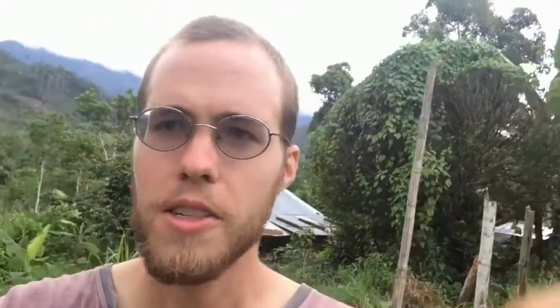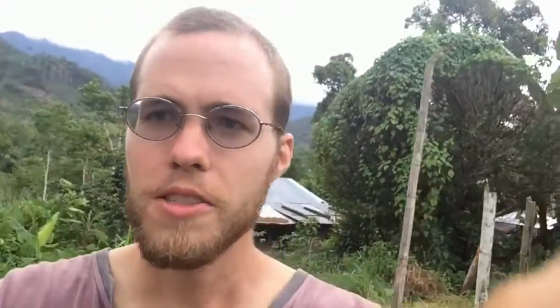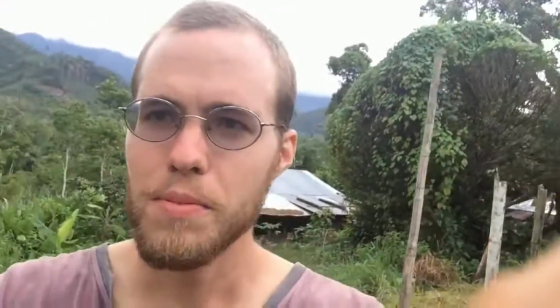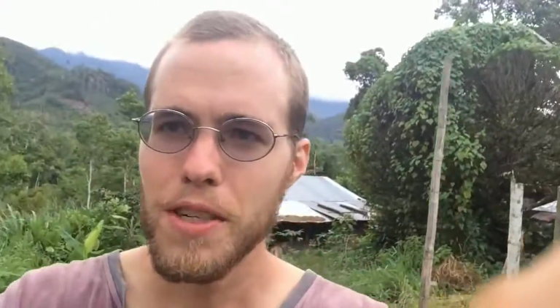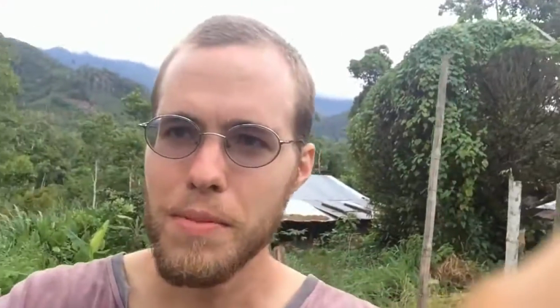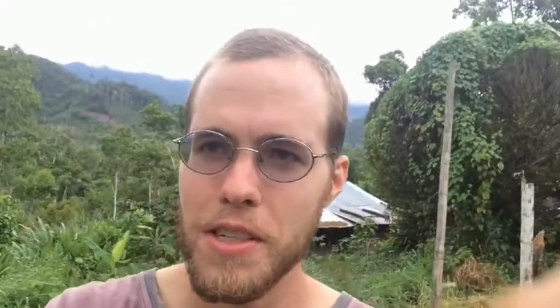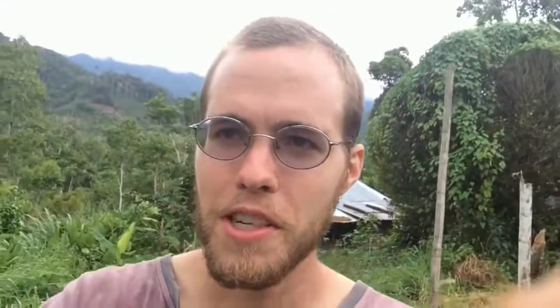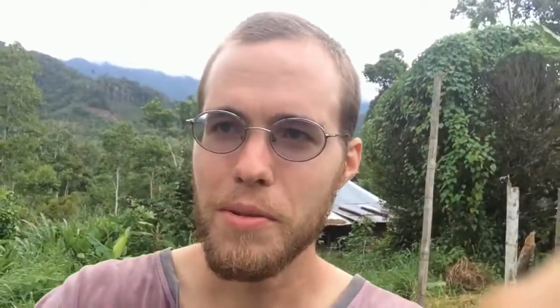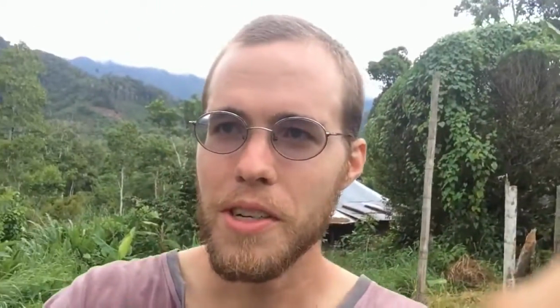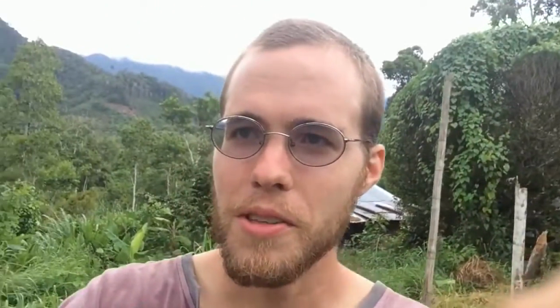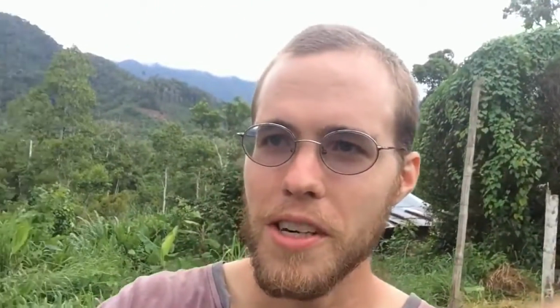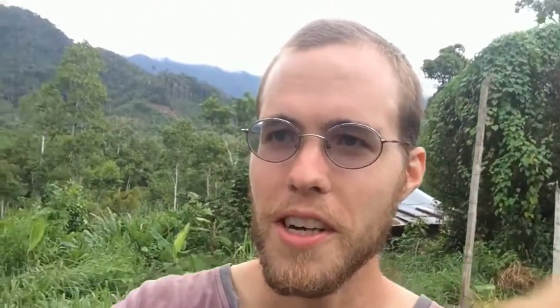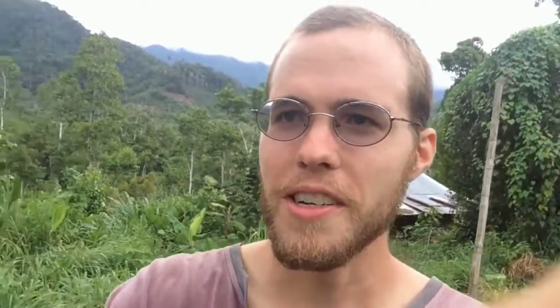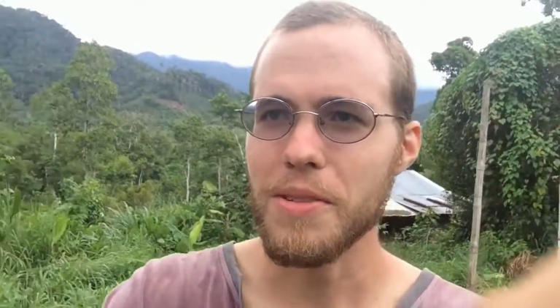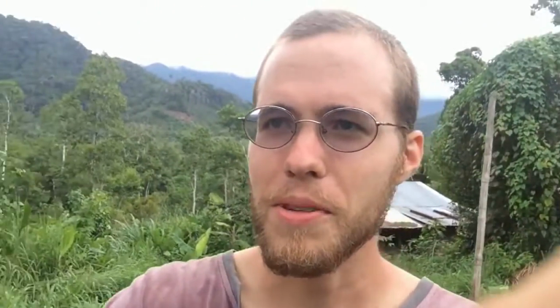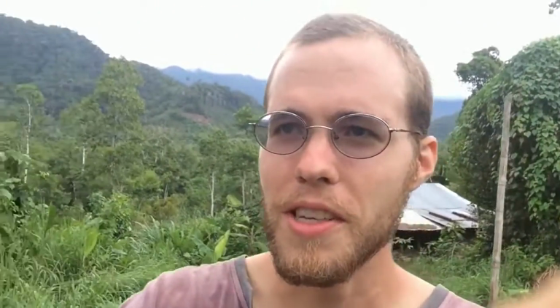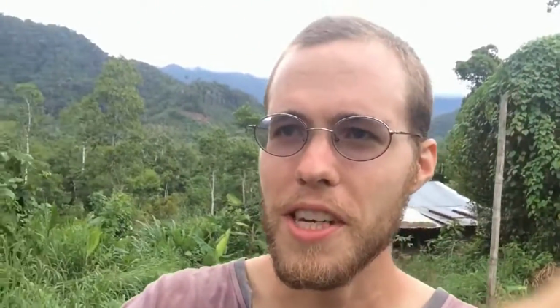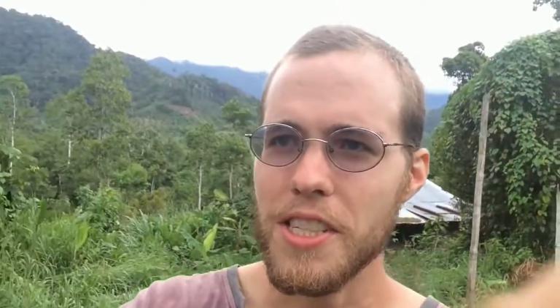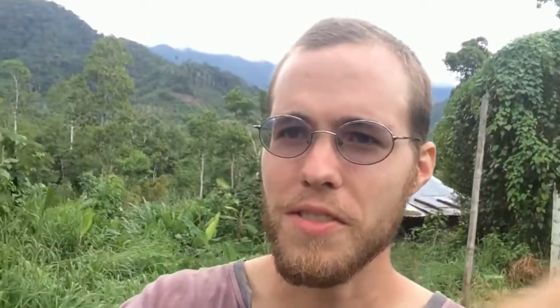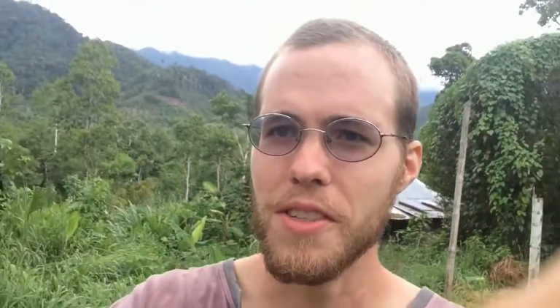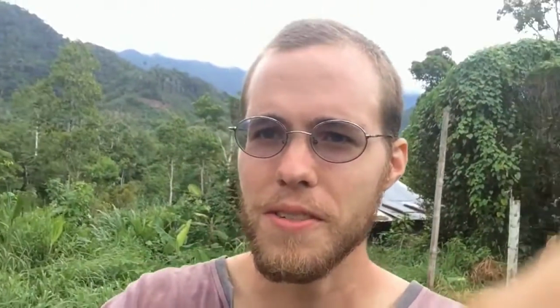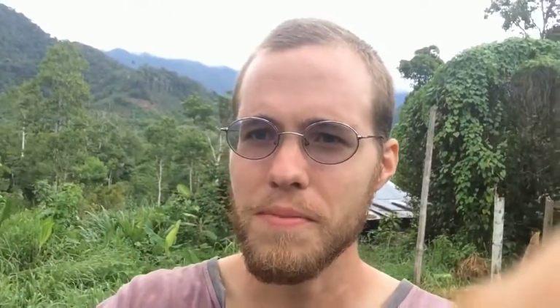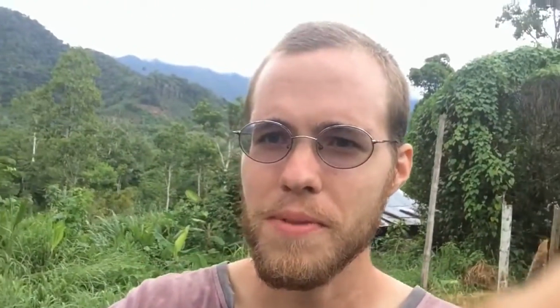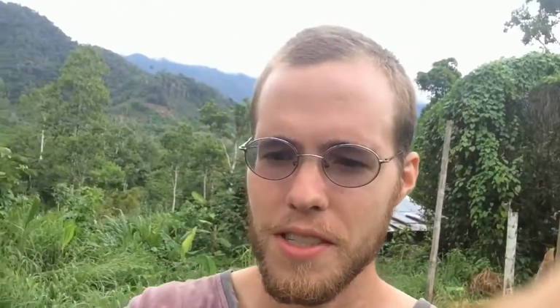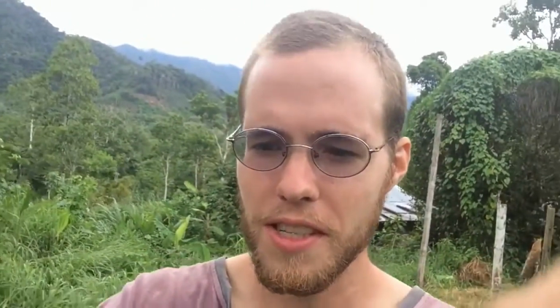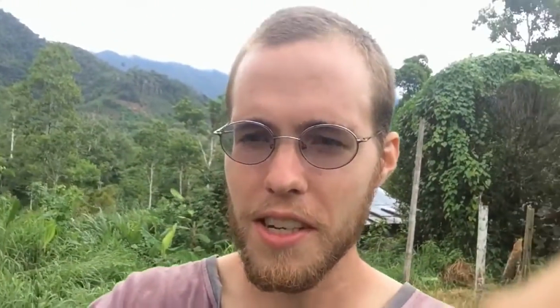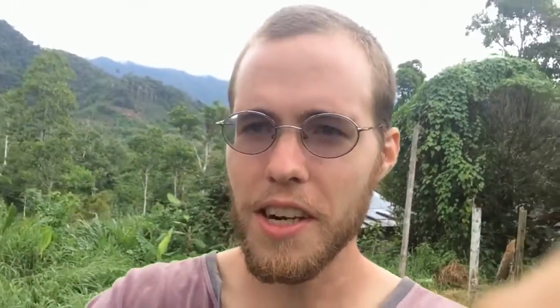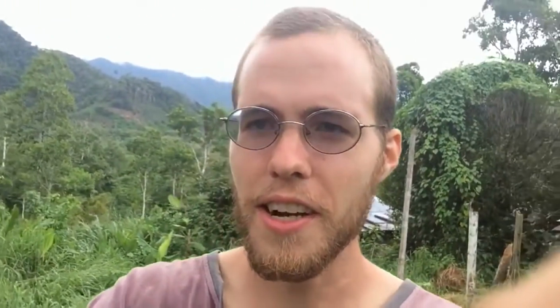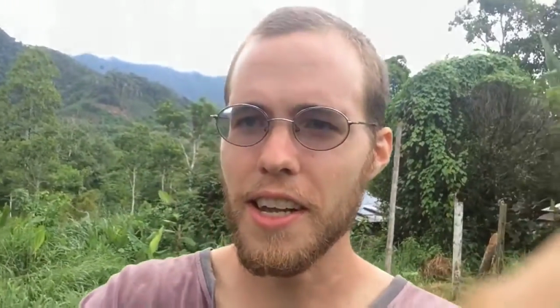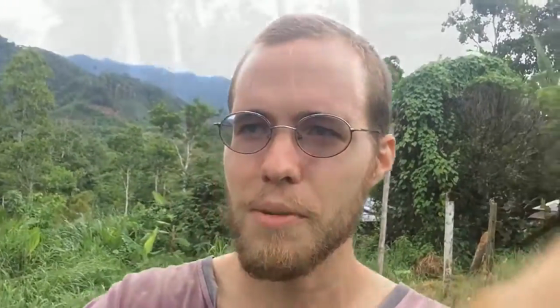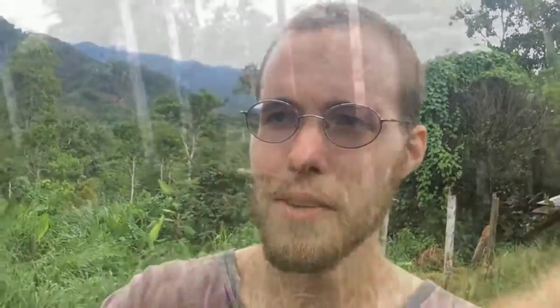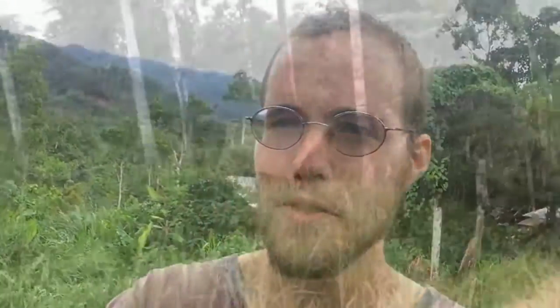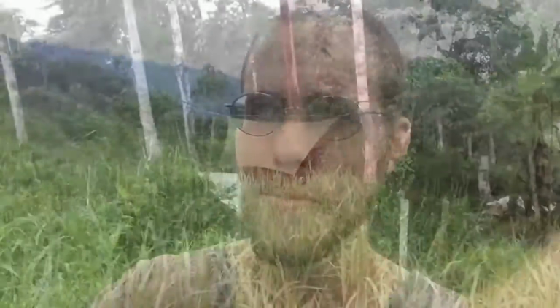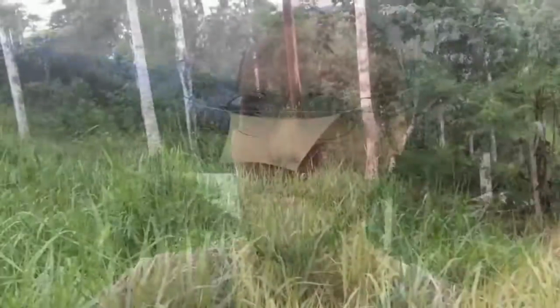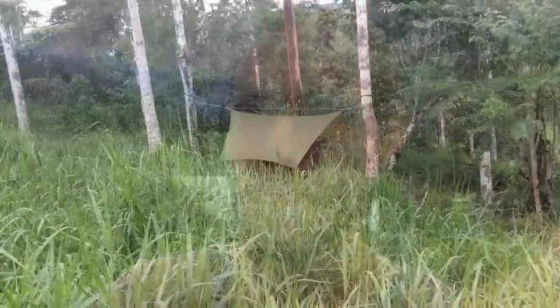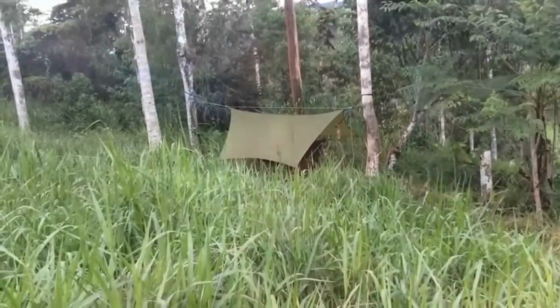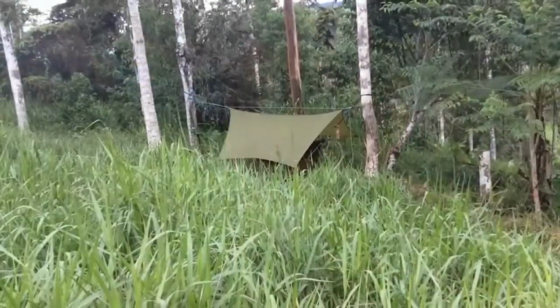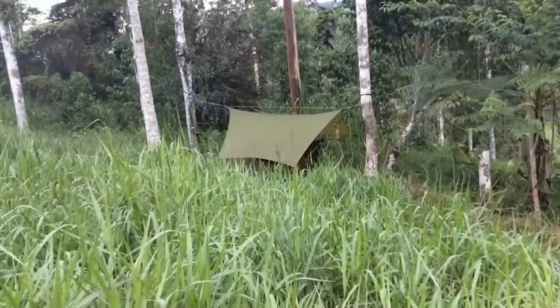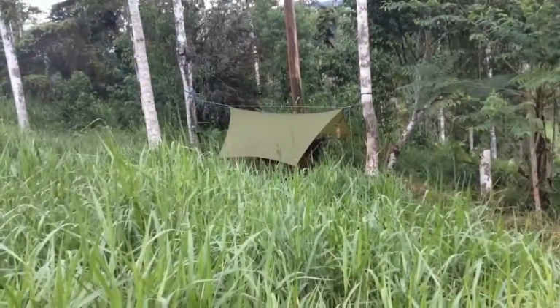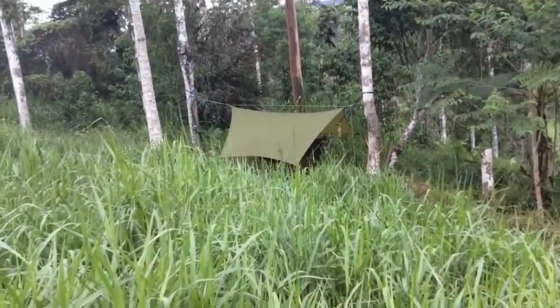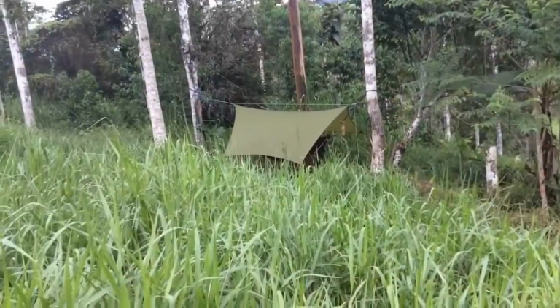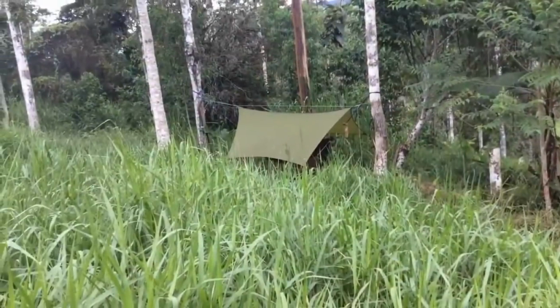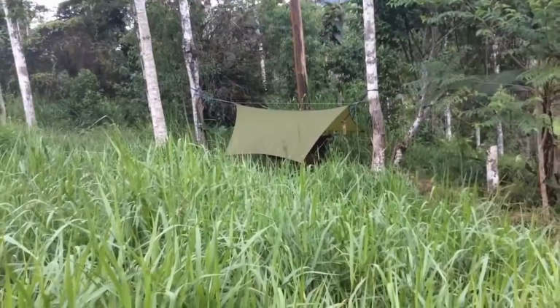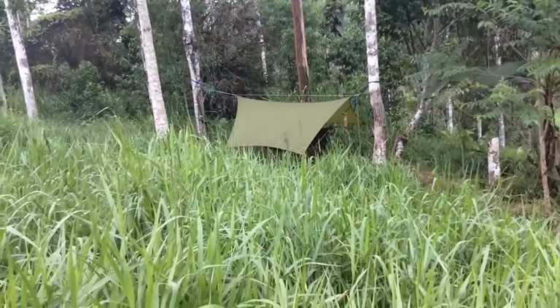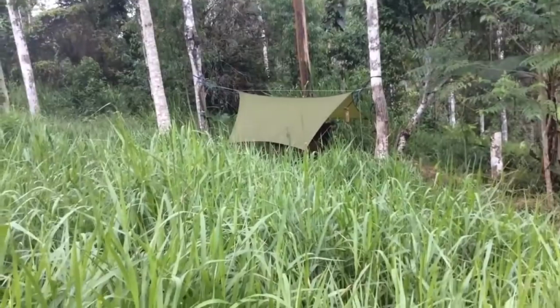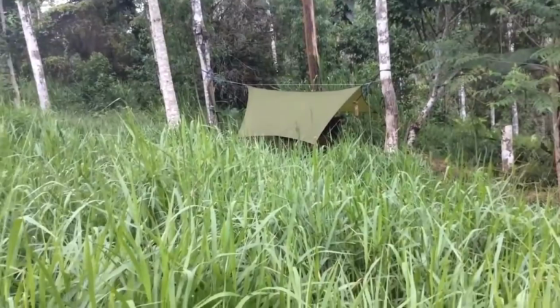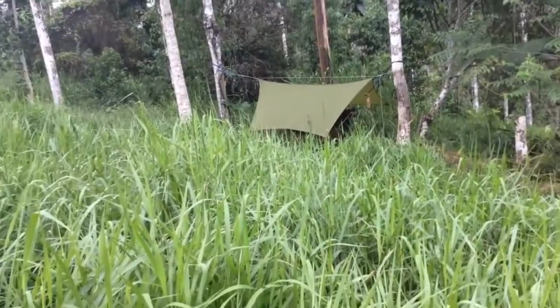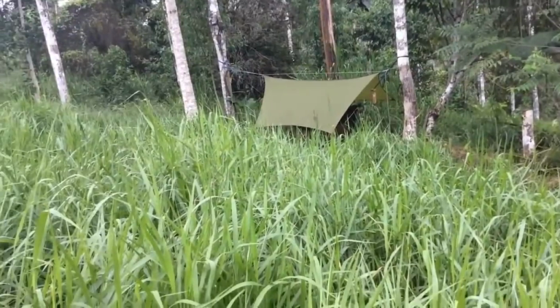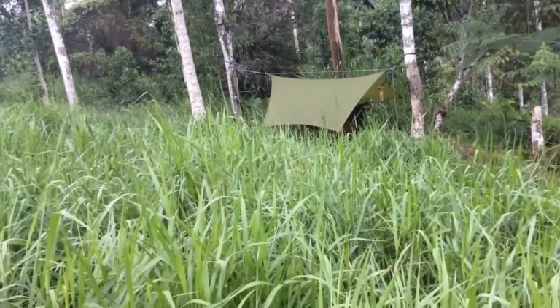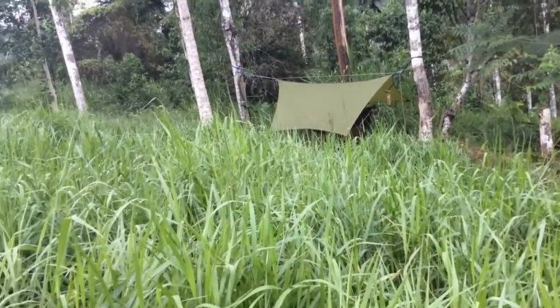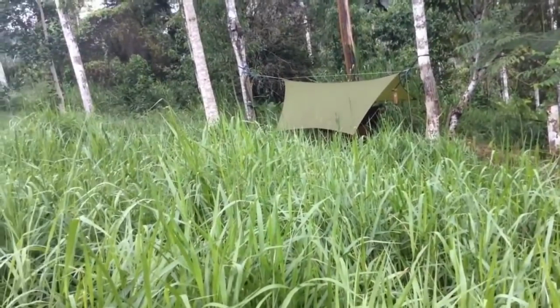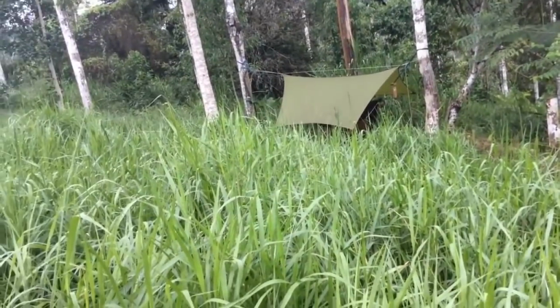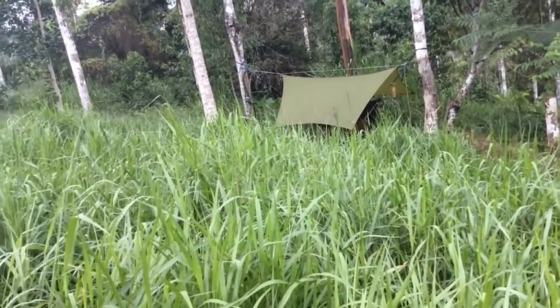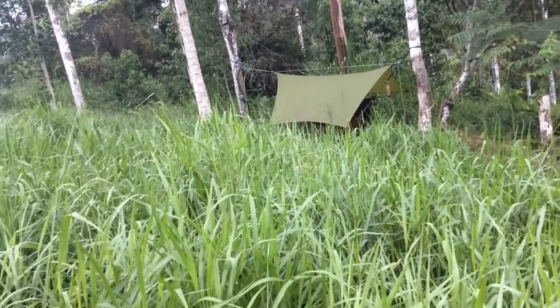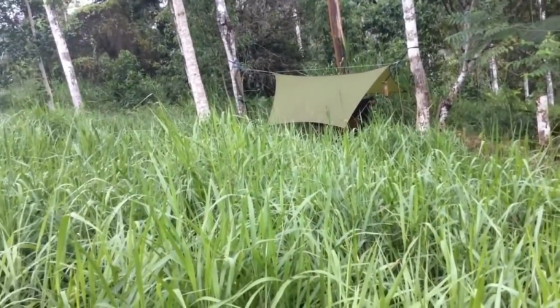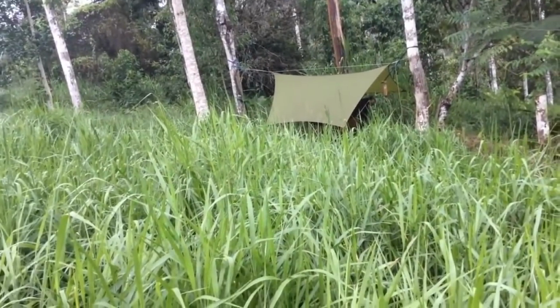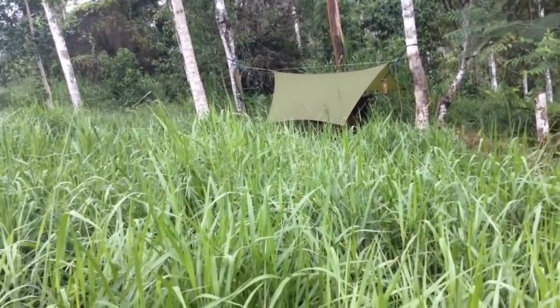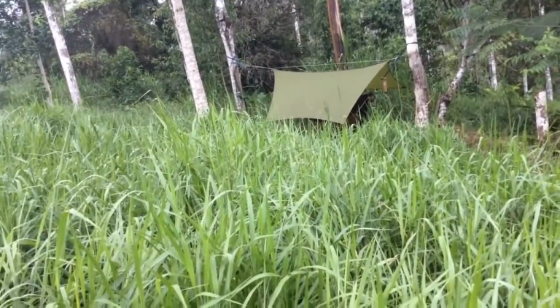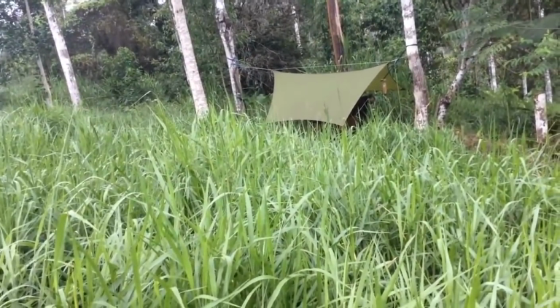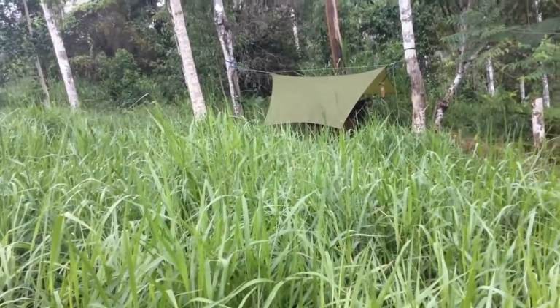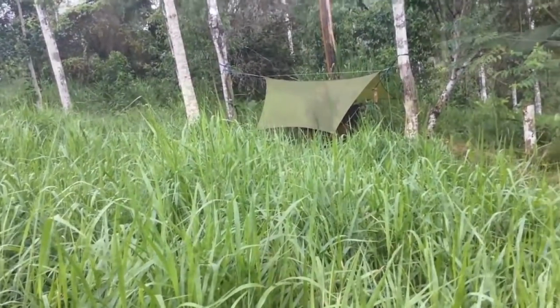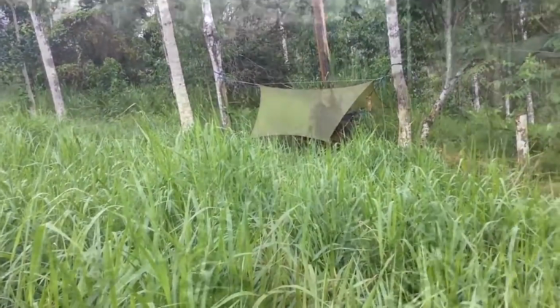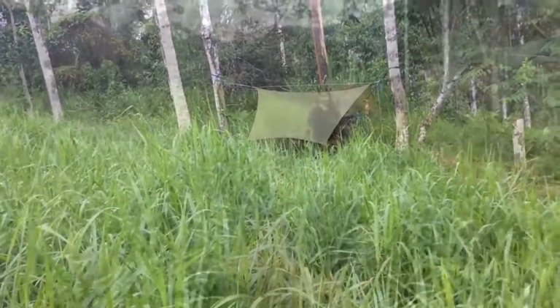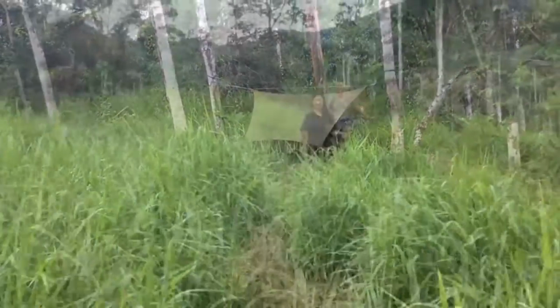Pretty much anywhere you look here it's a really nice view — kind of hard to get away from it. Off in the distance you can see Cedric's hammock tent.